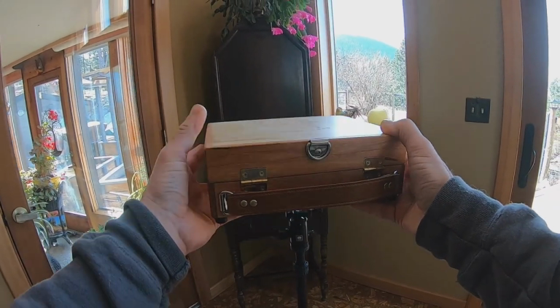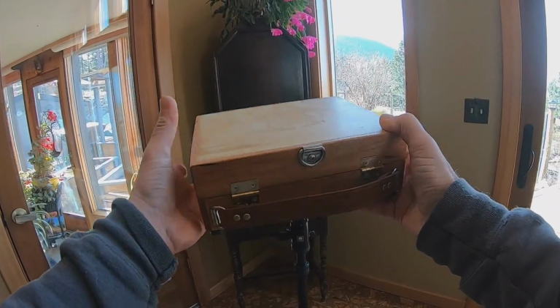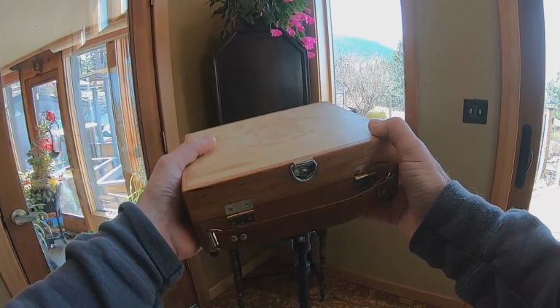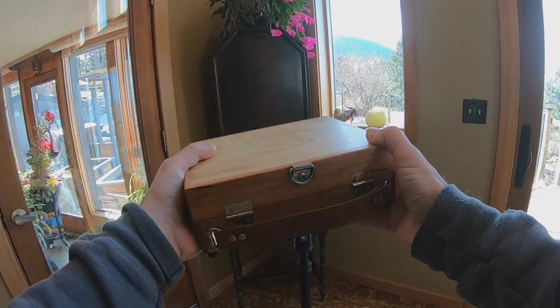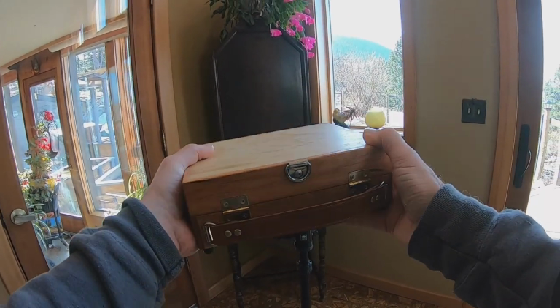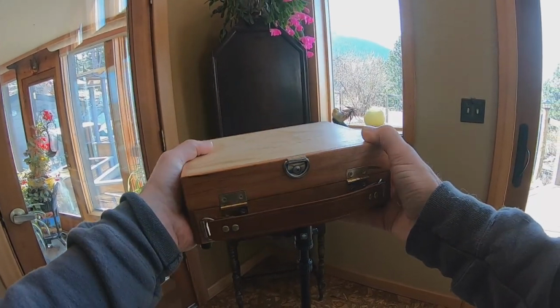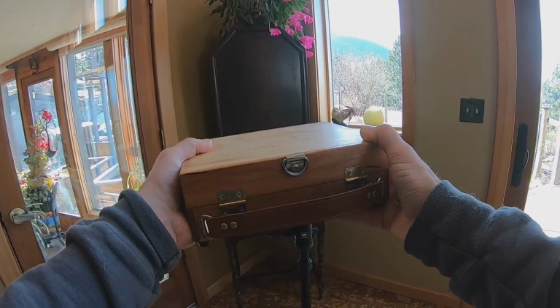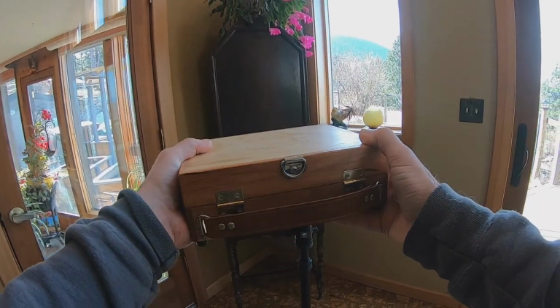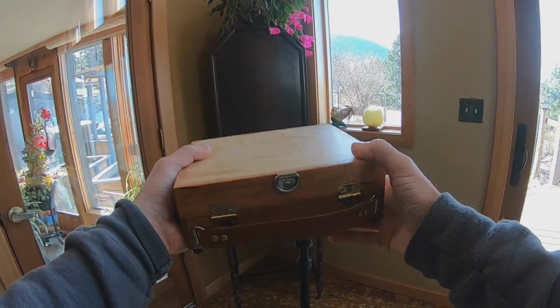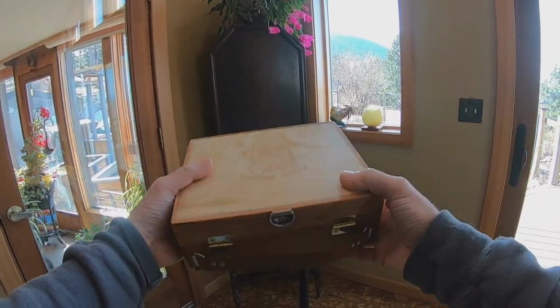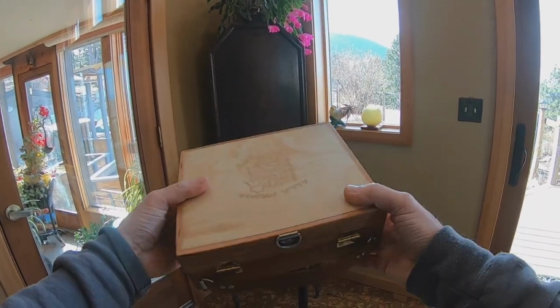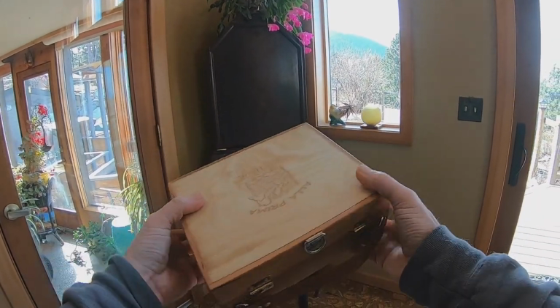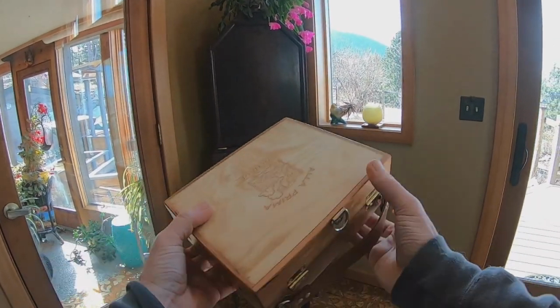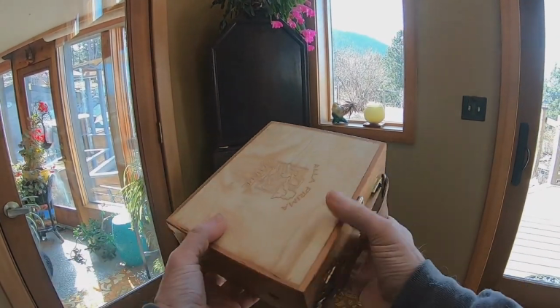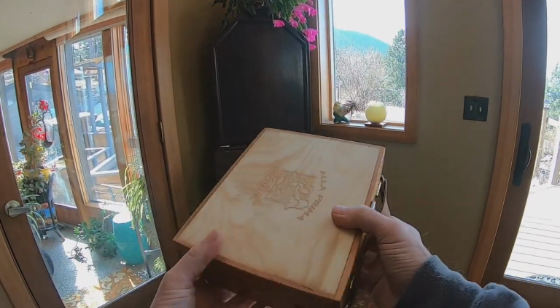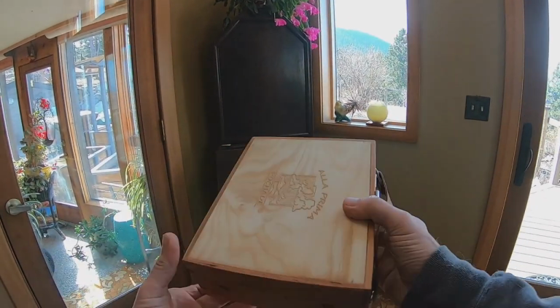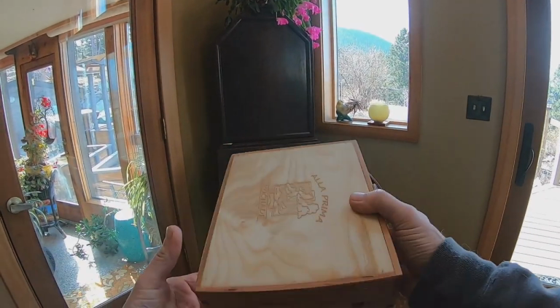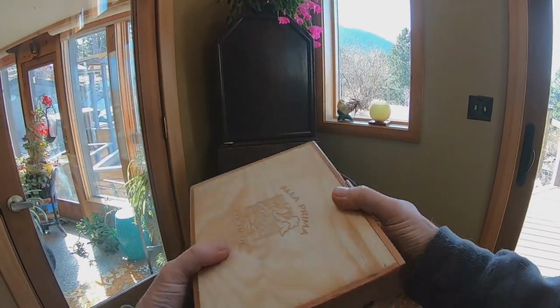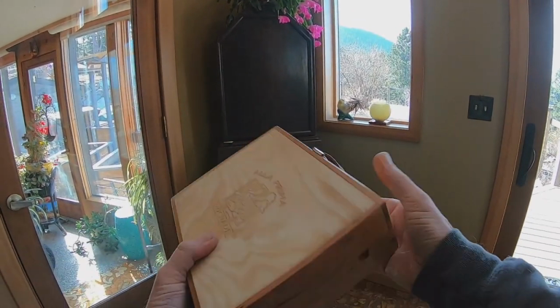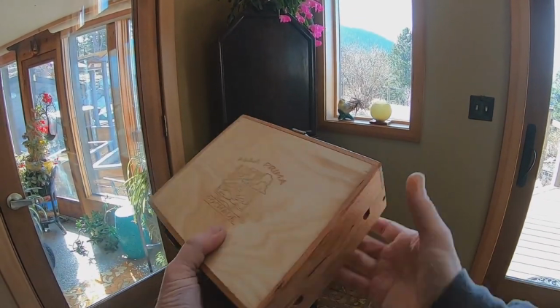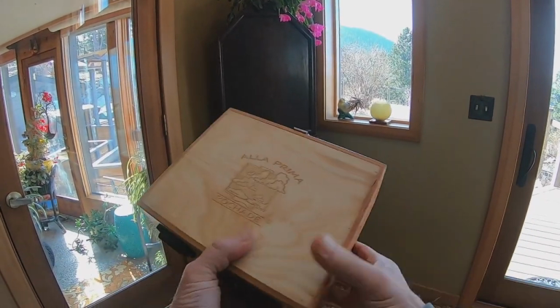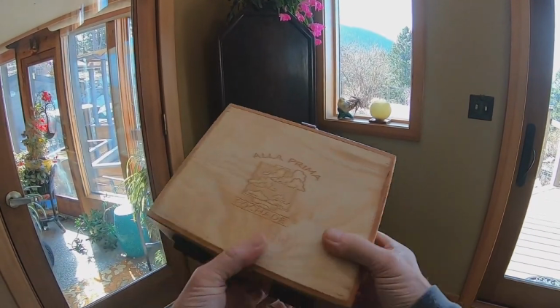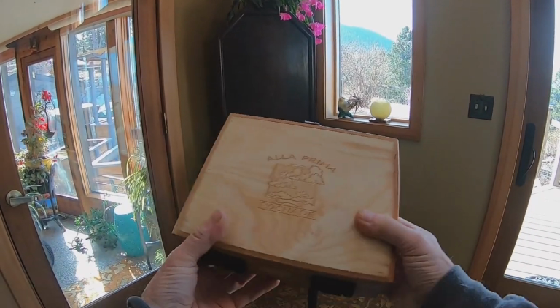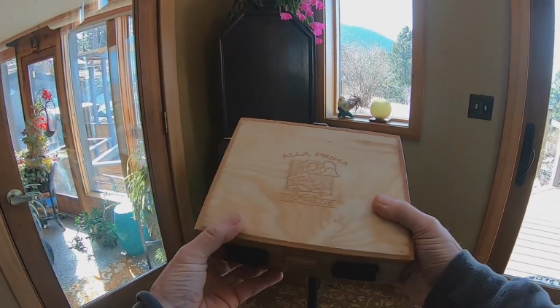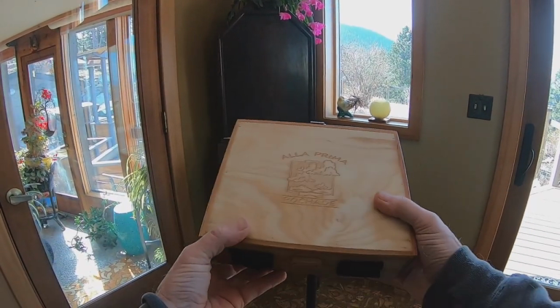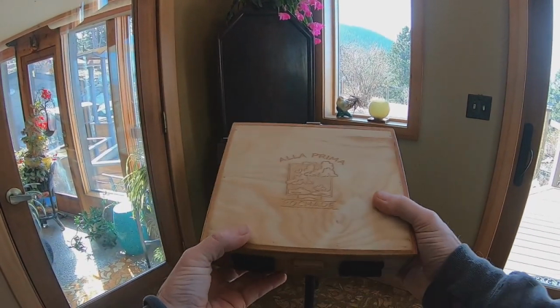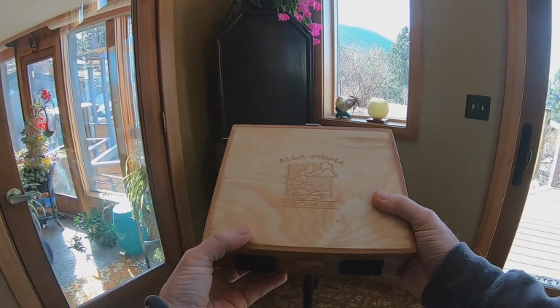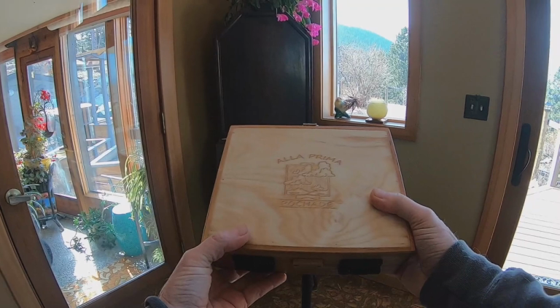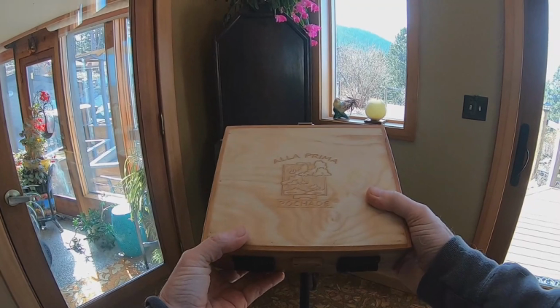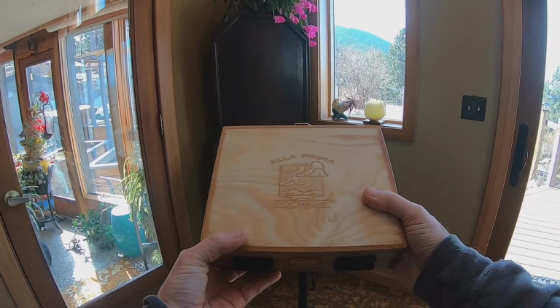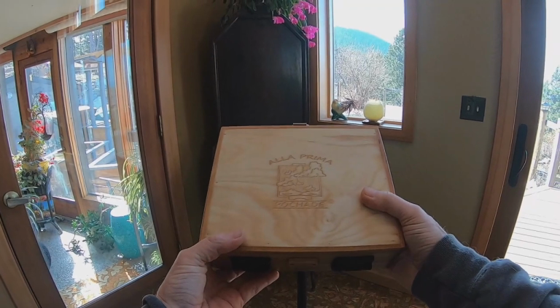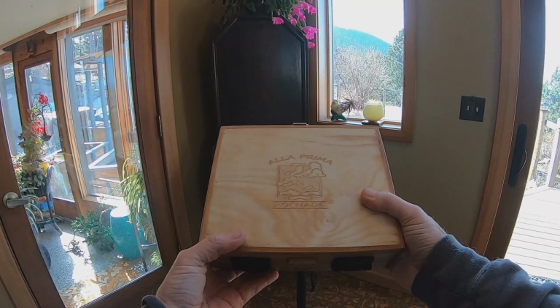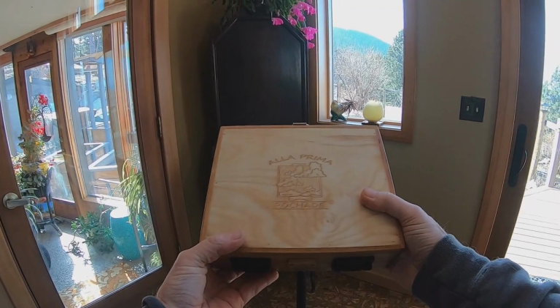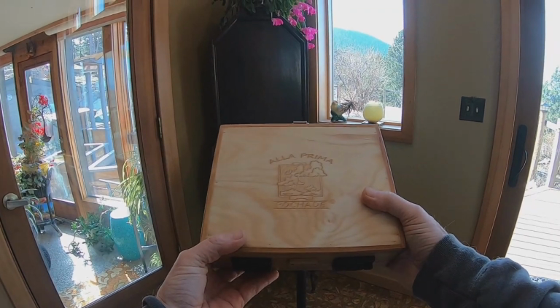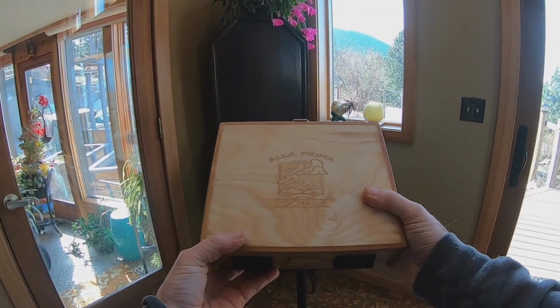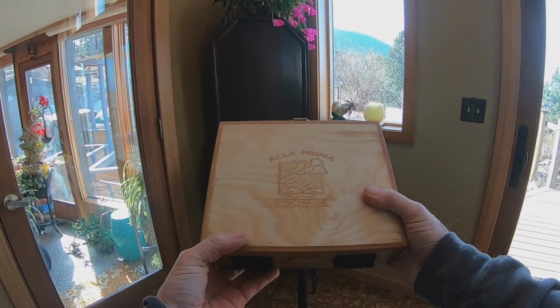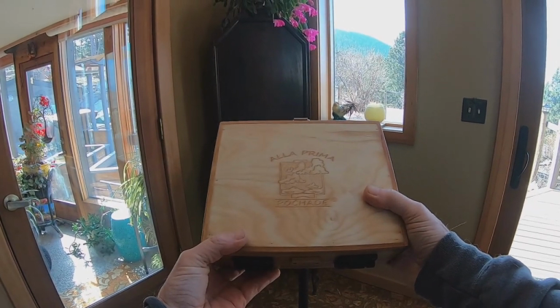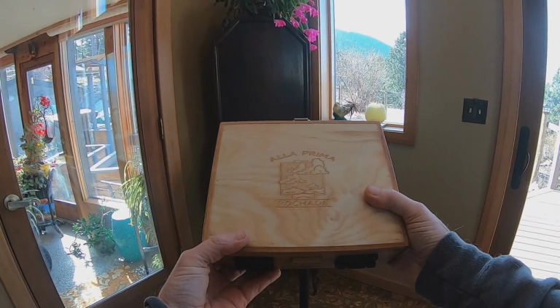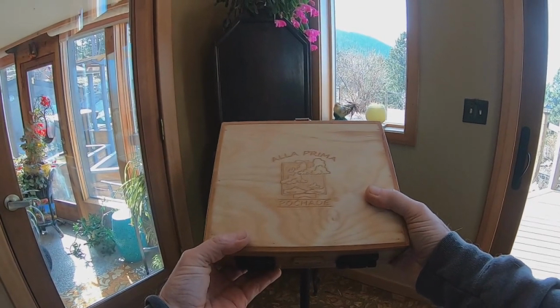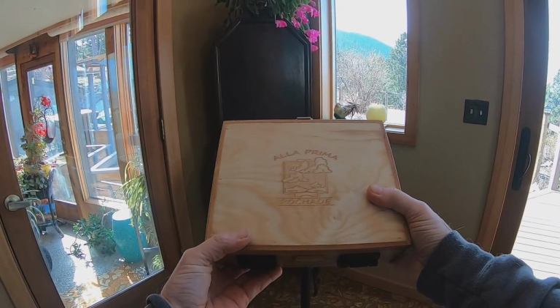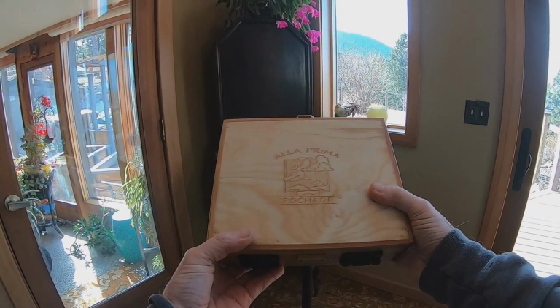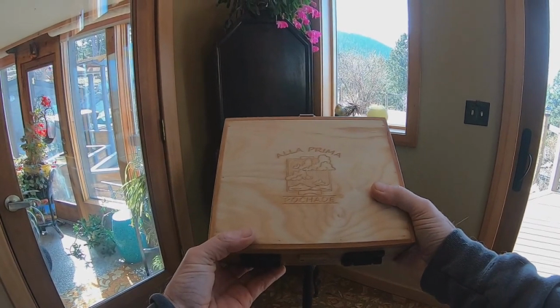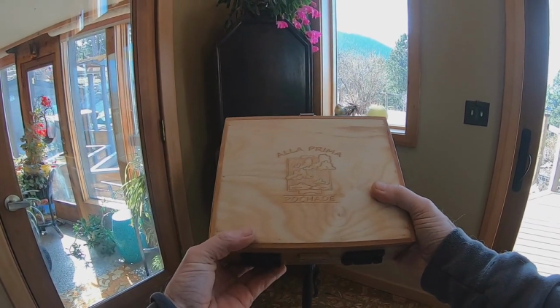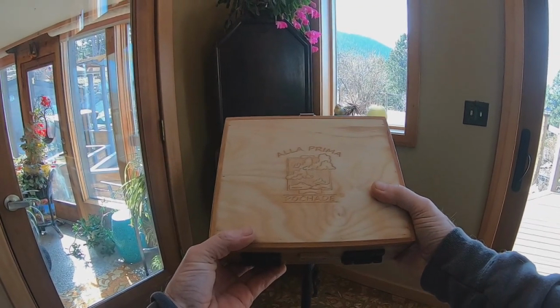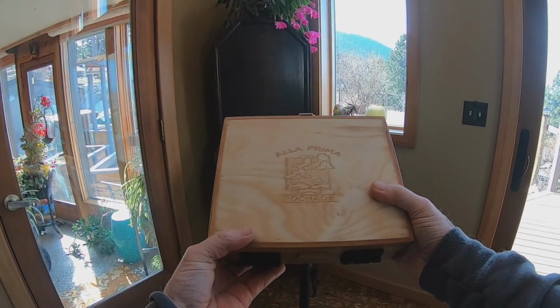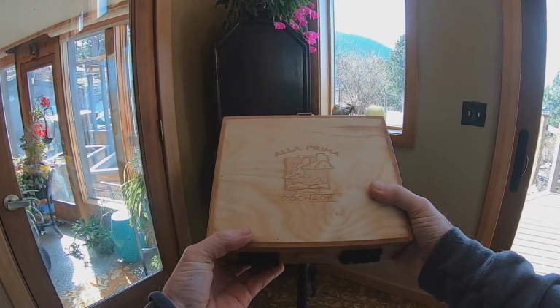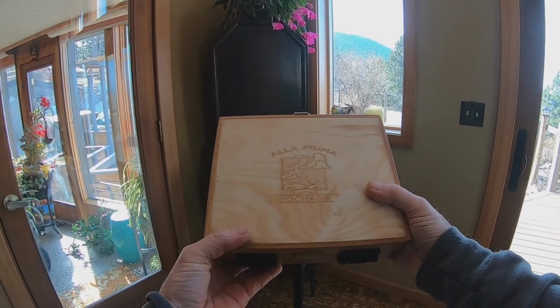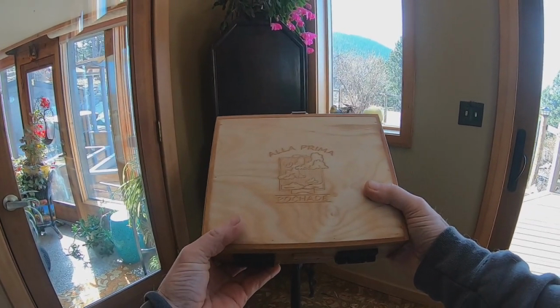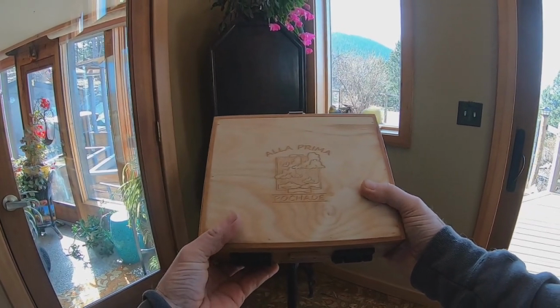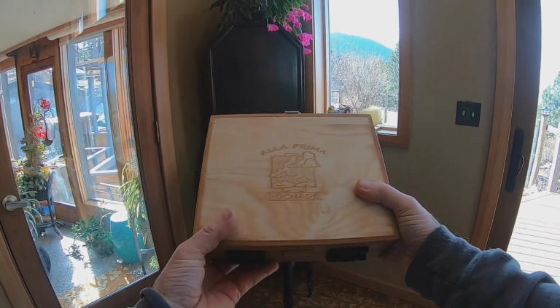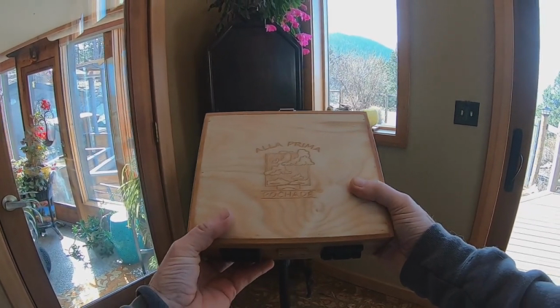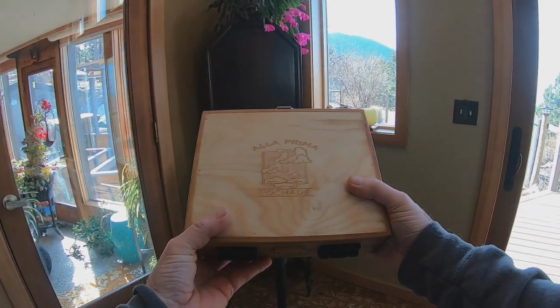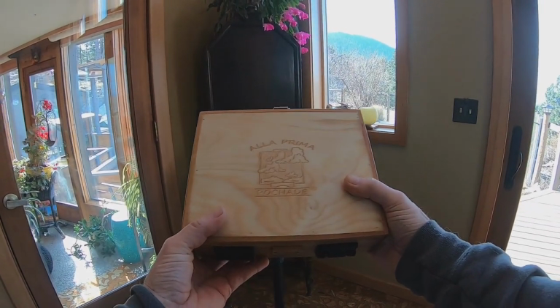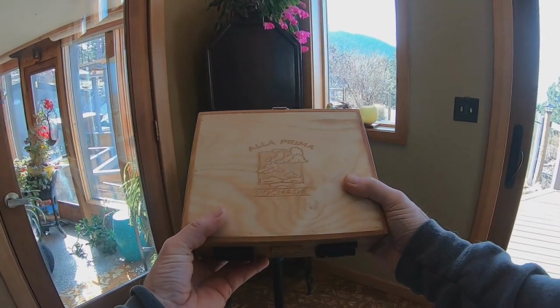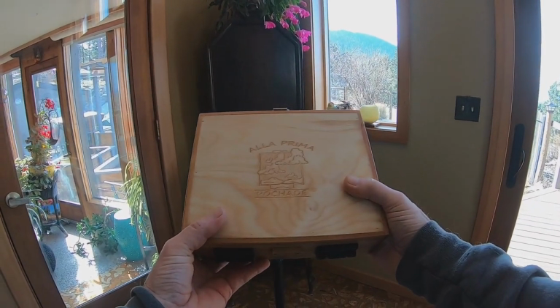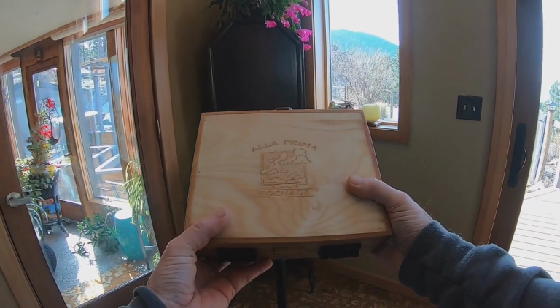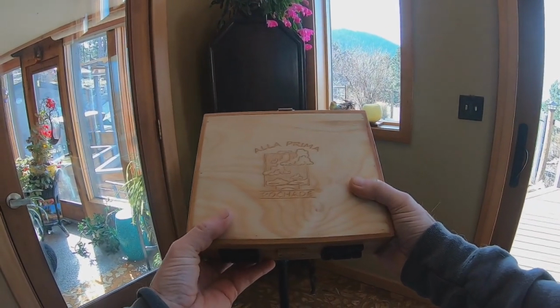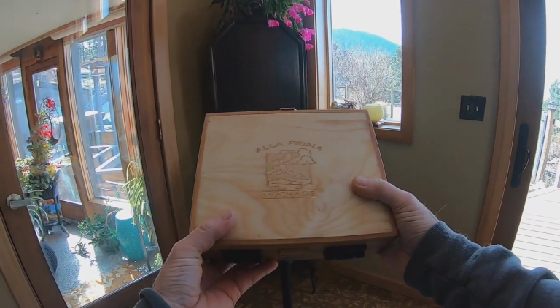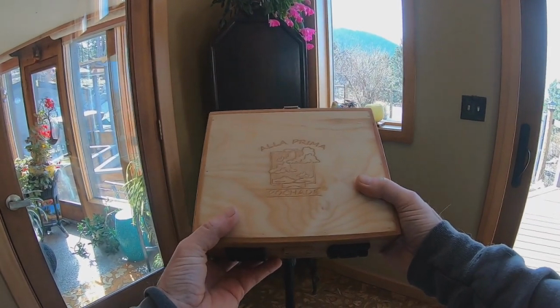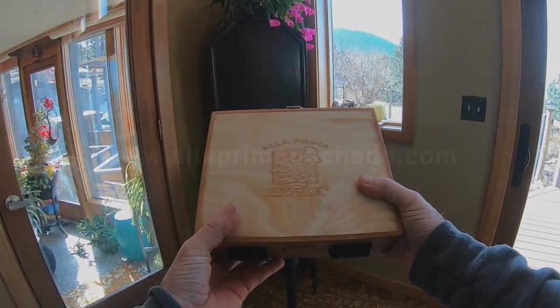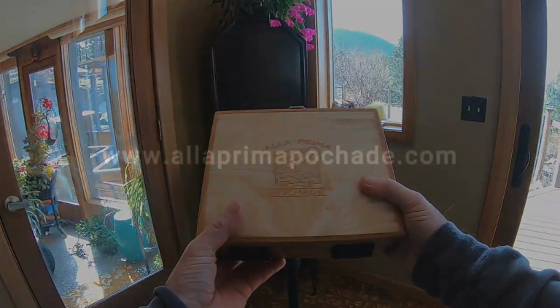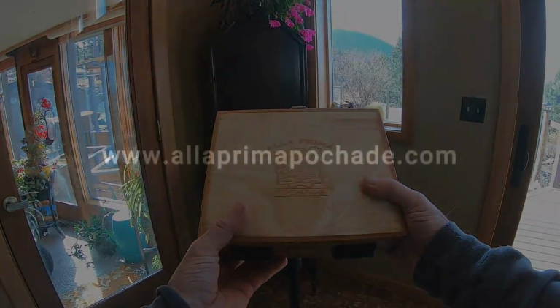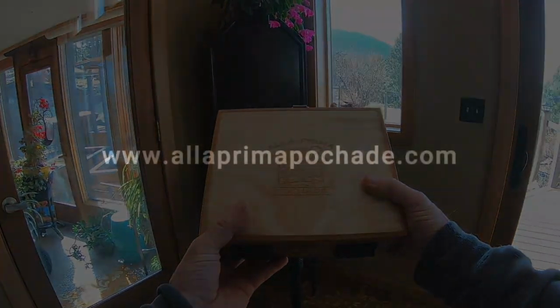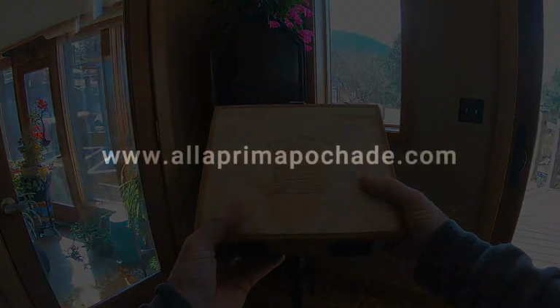All right, that's it for me. We'll see you around. Happy painting.